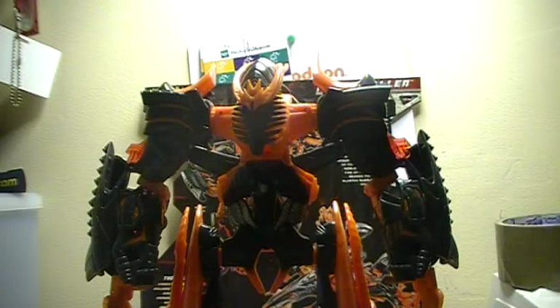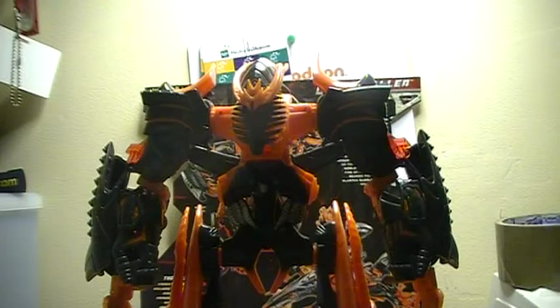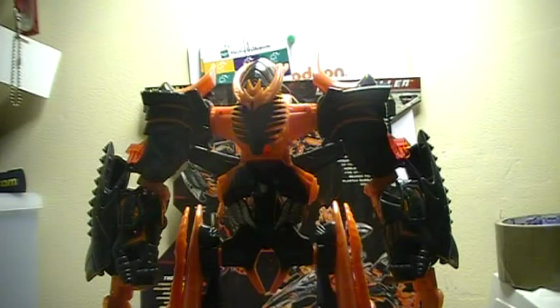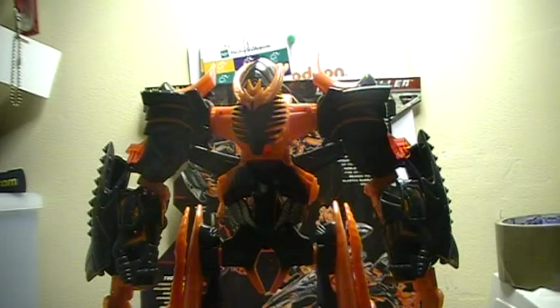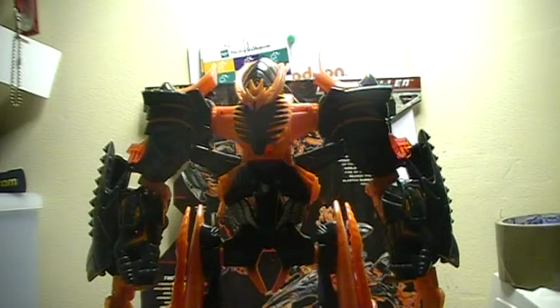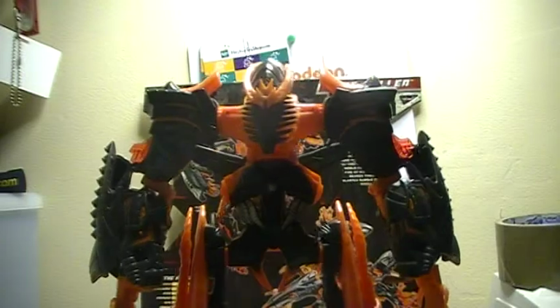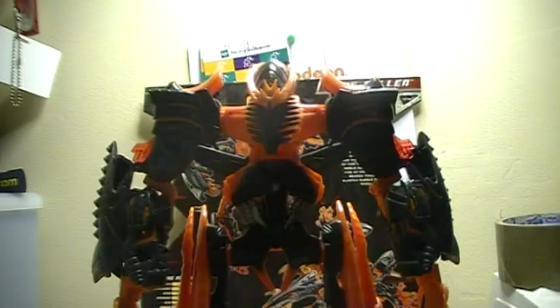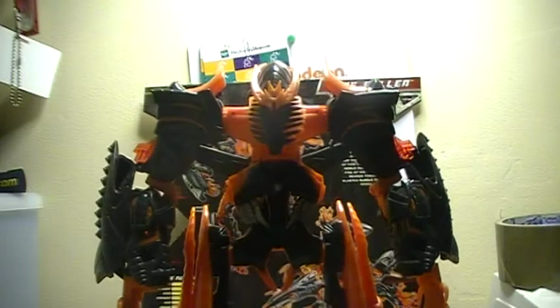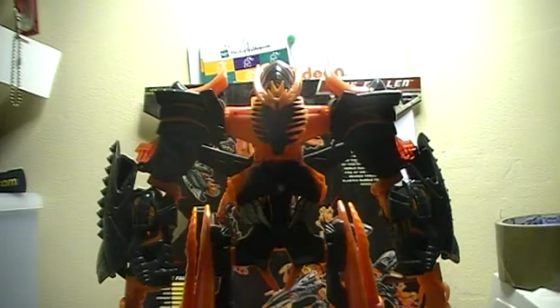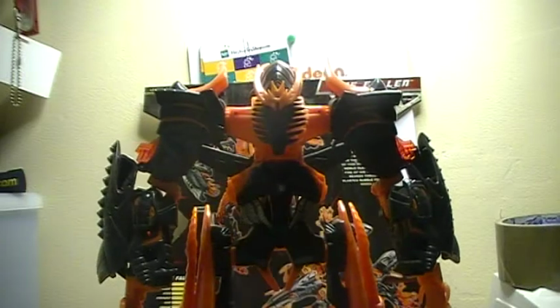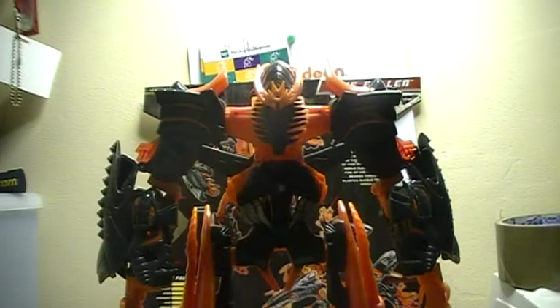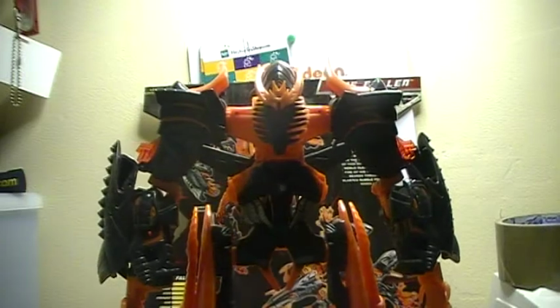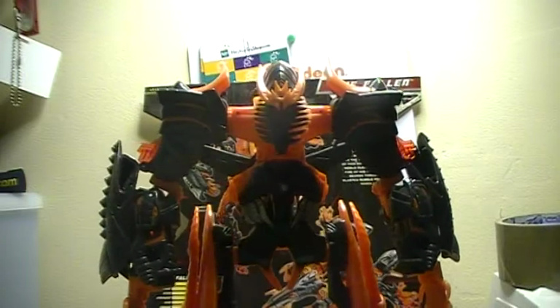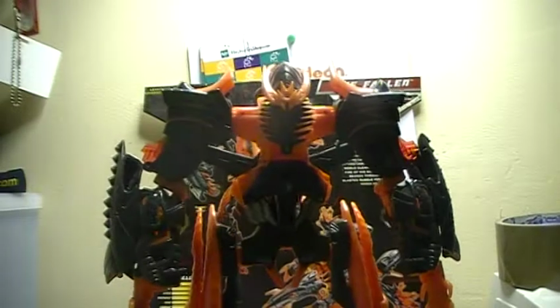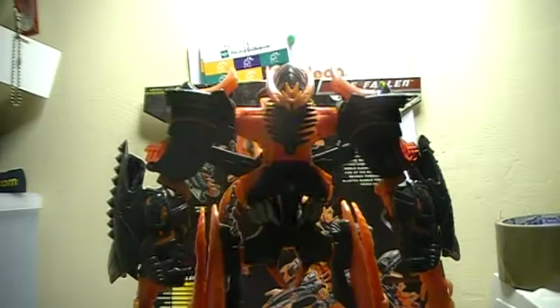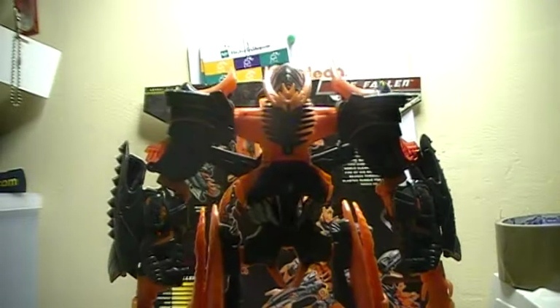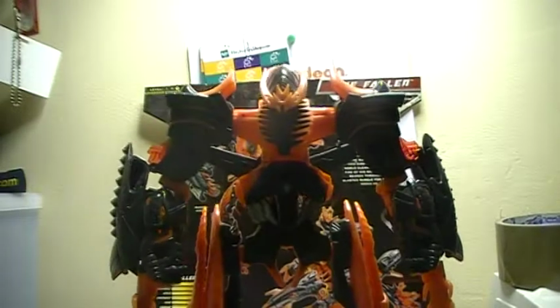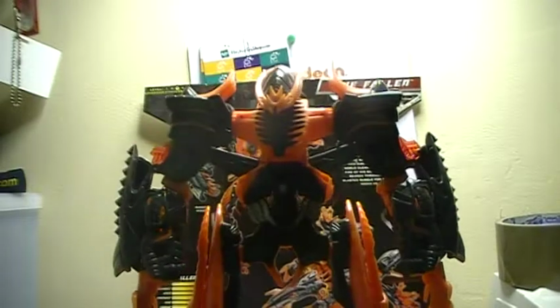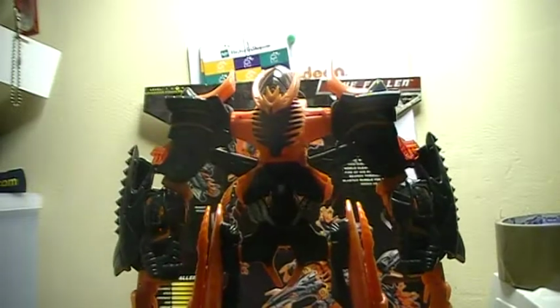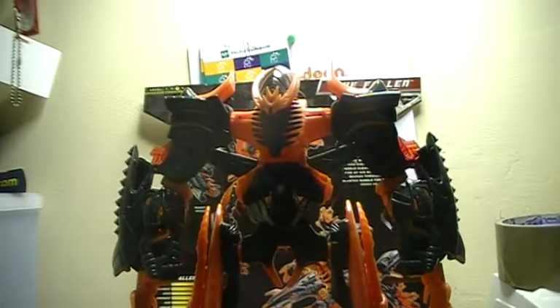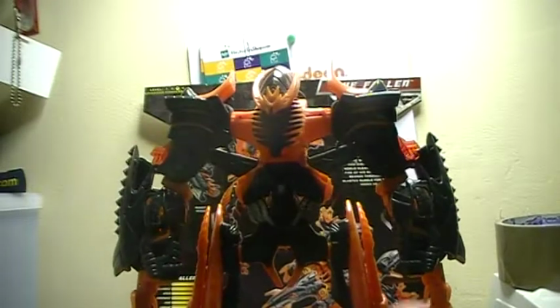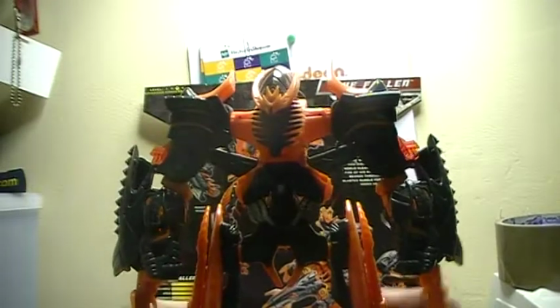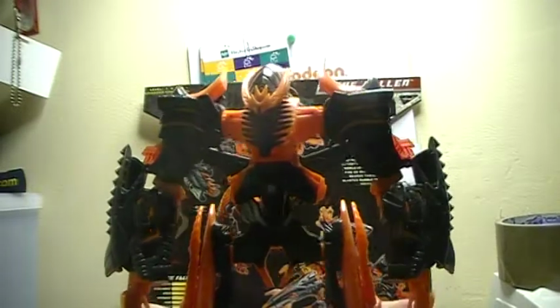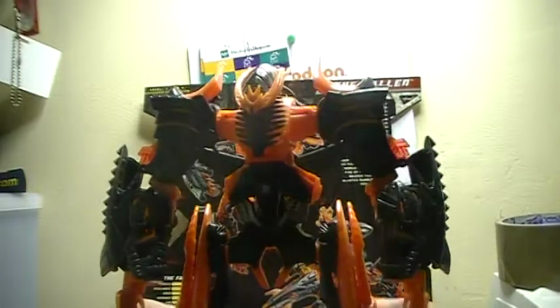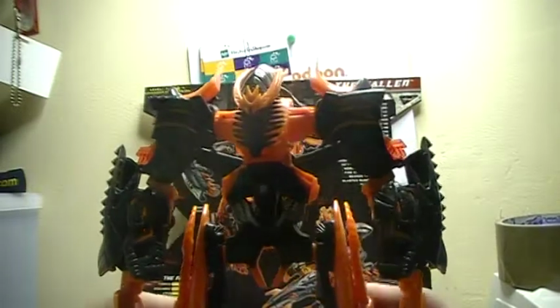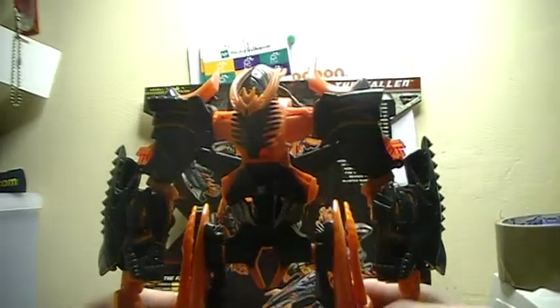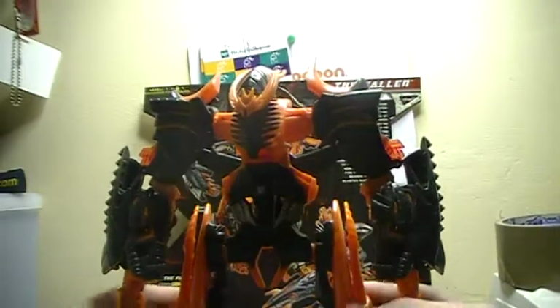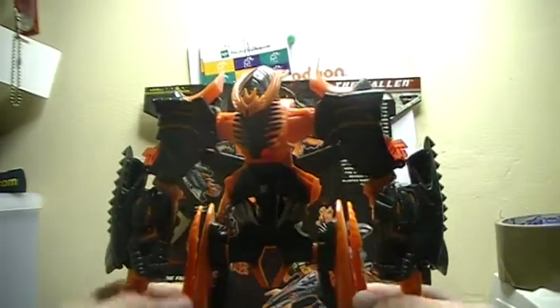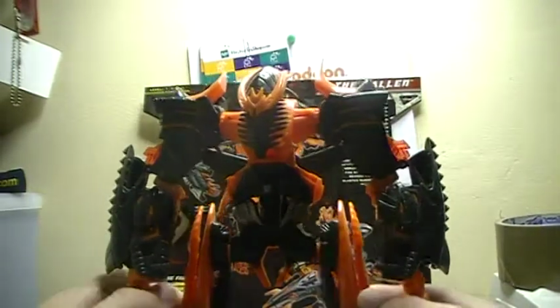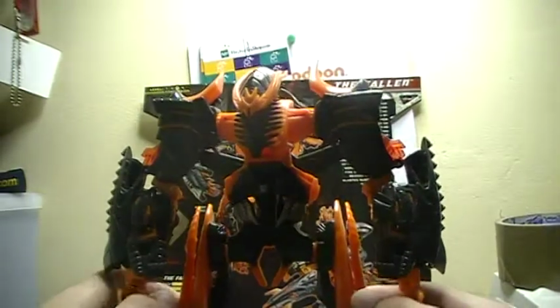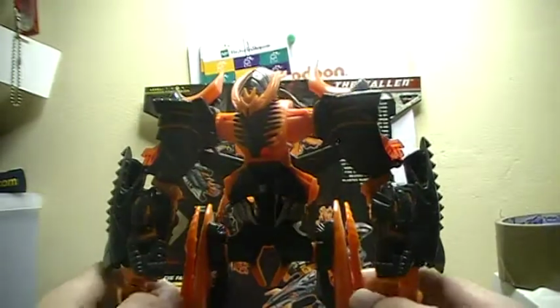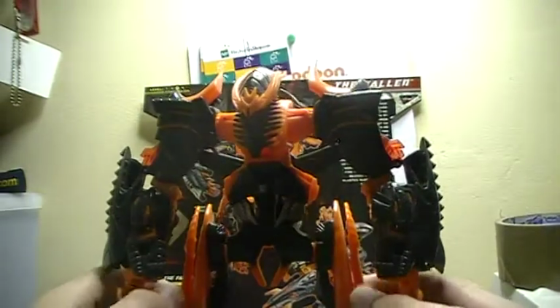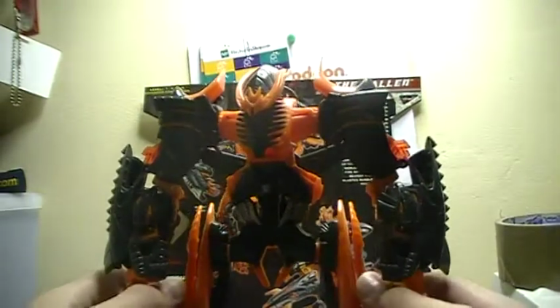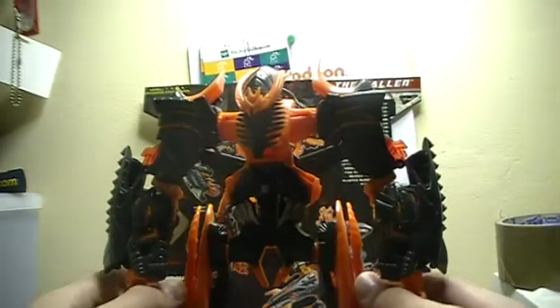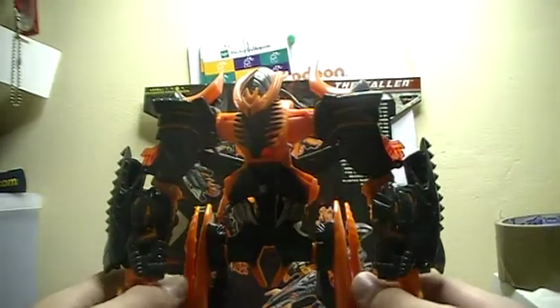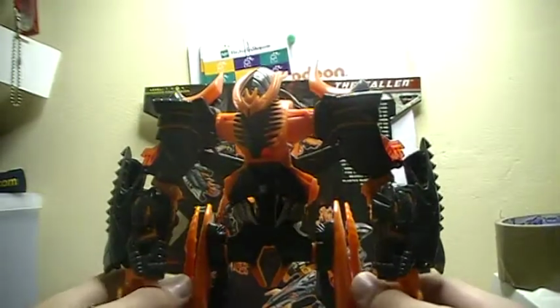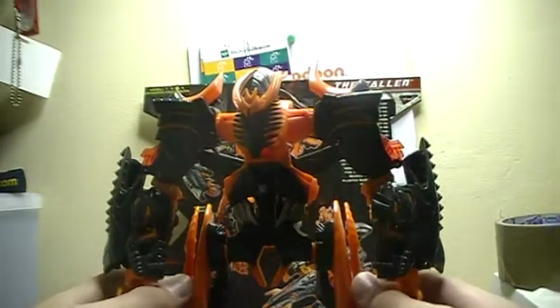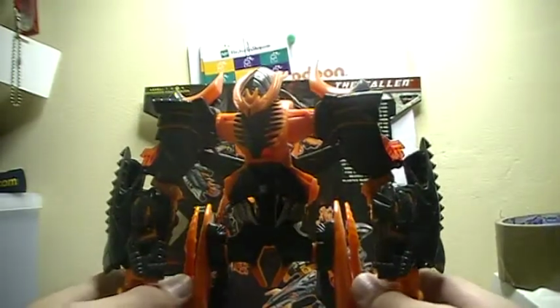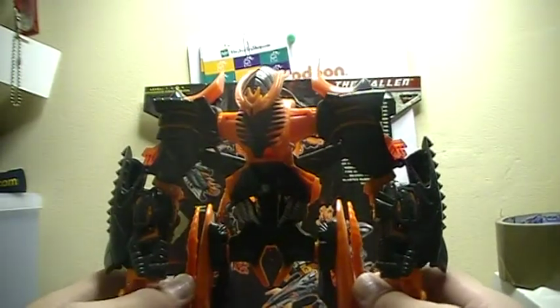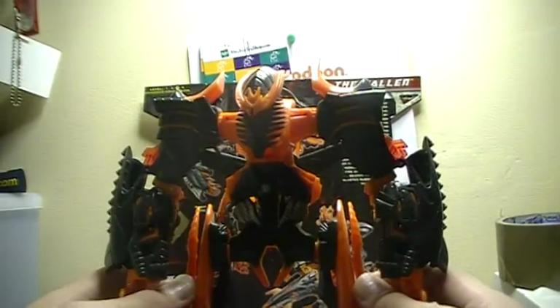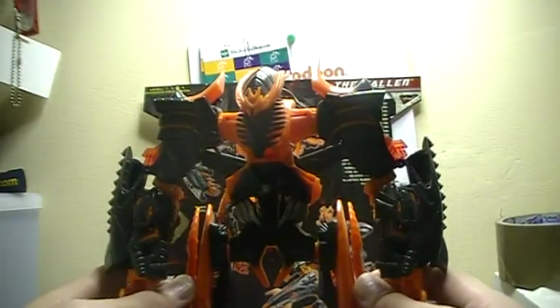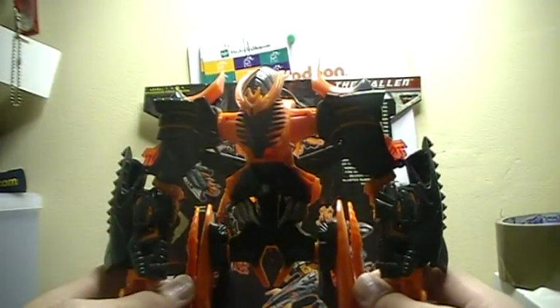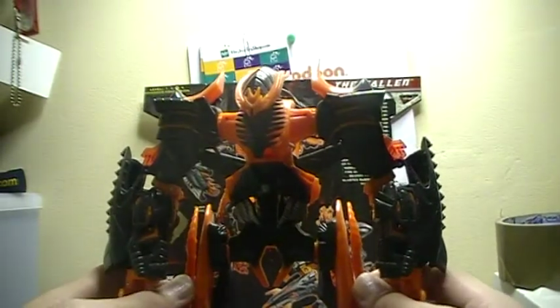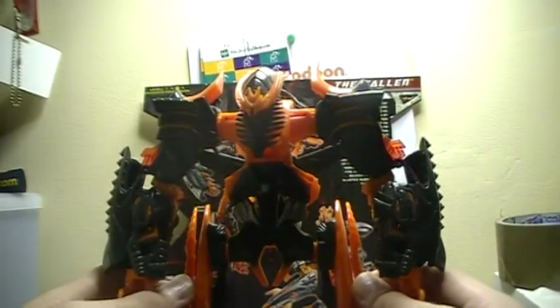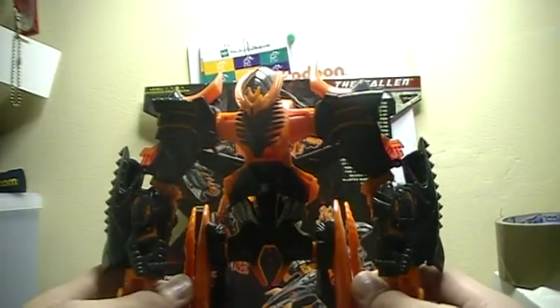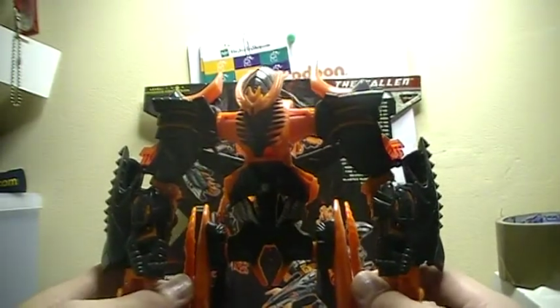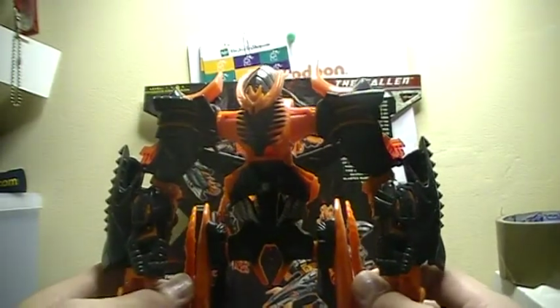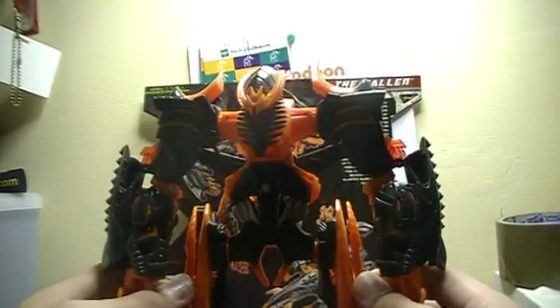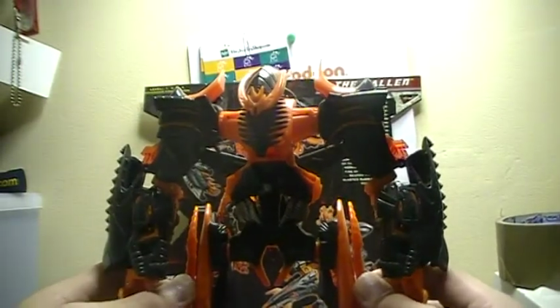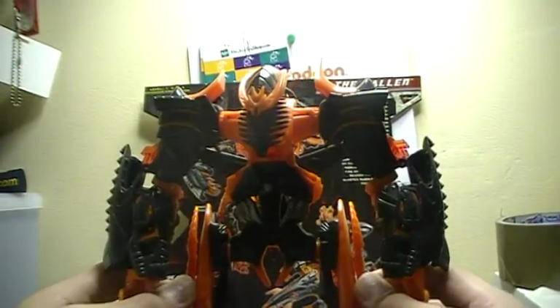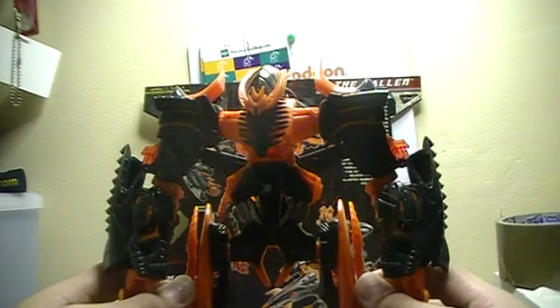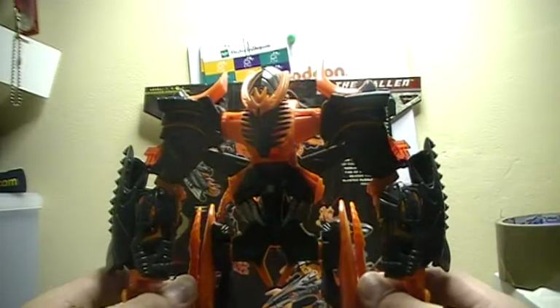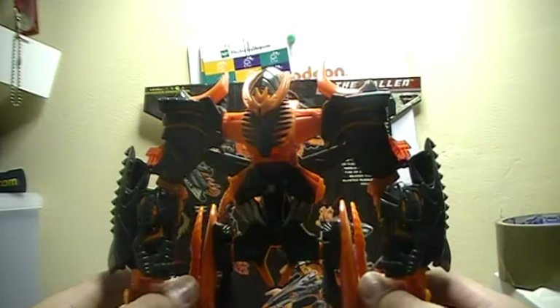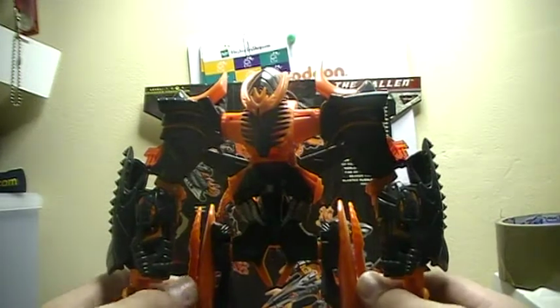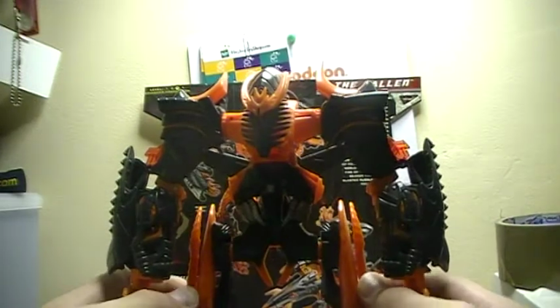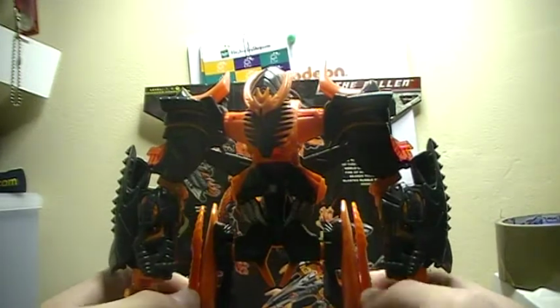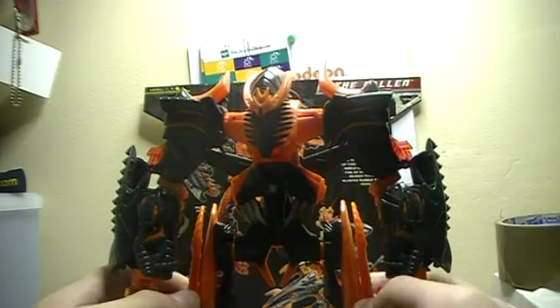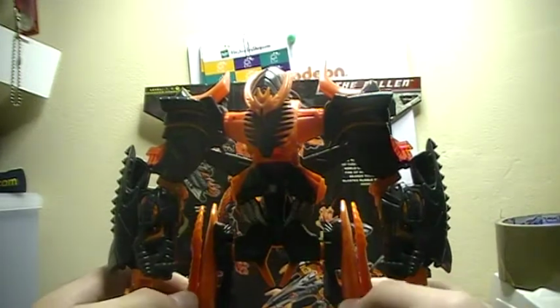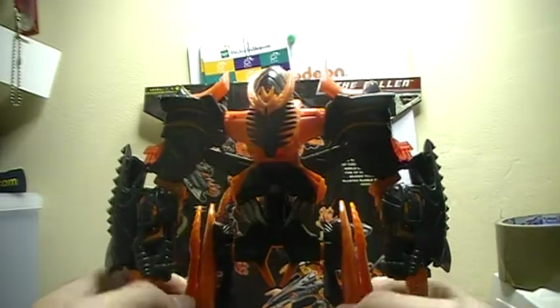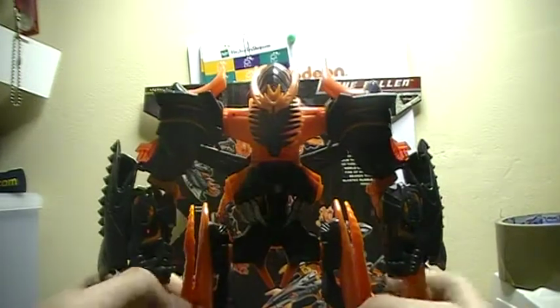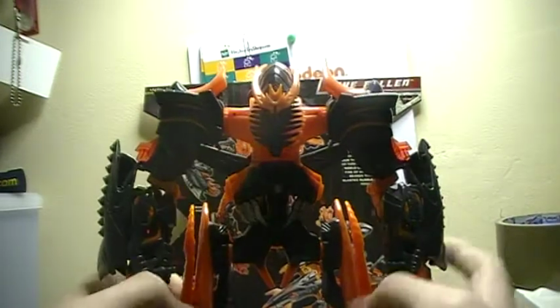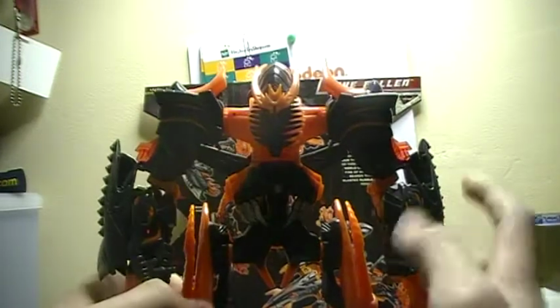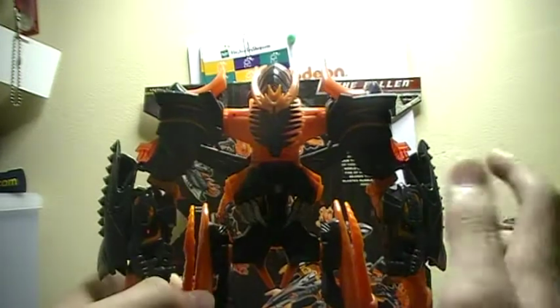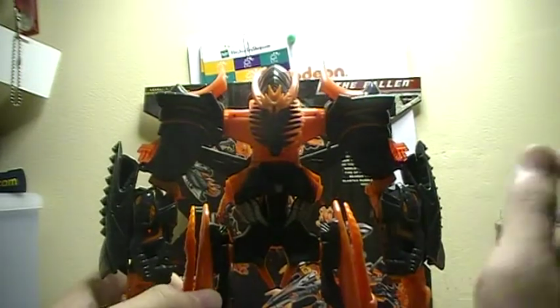Hello people of YouTube, this is Jostro109 and I am continuing my review of Transformers Revenge of the Fallen.